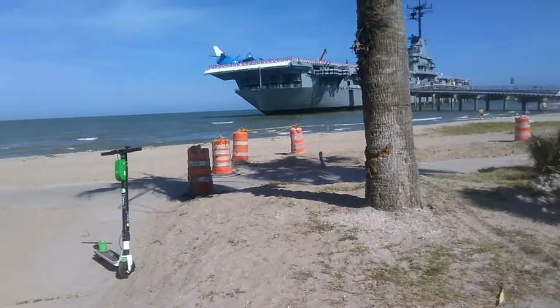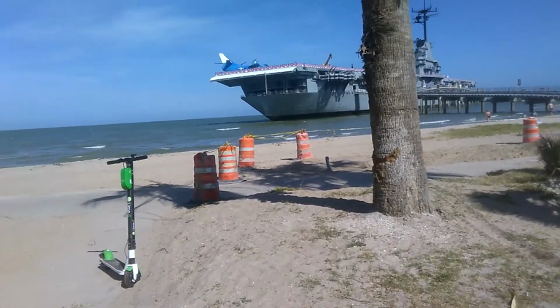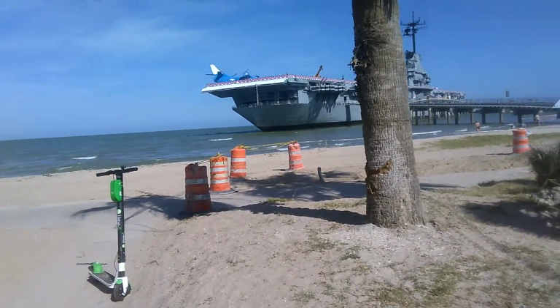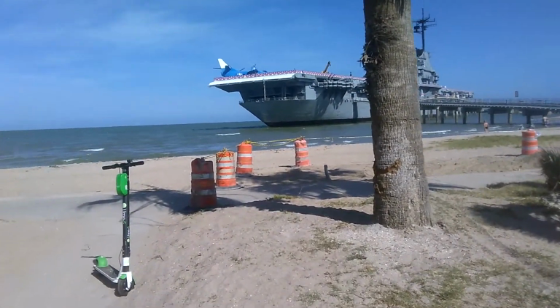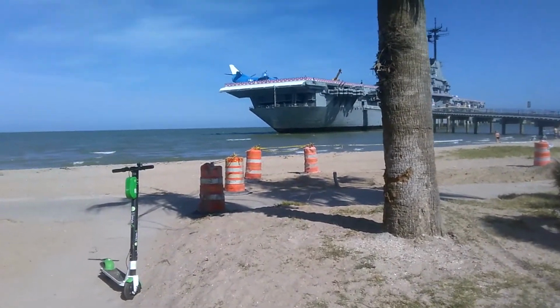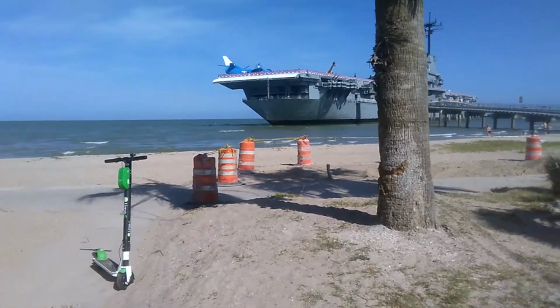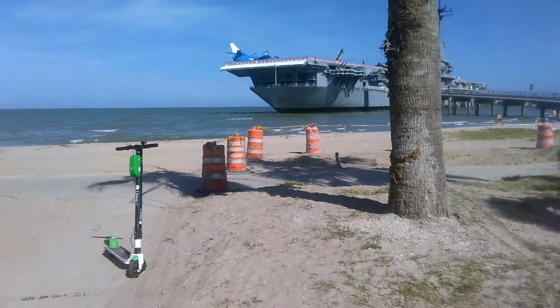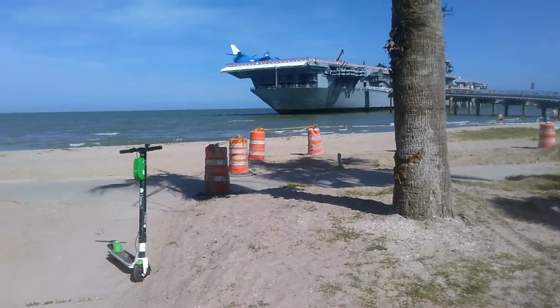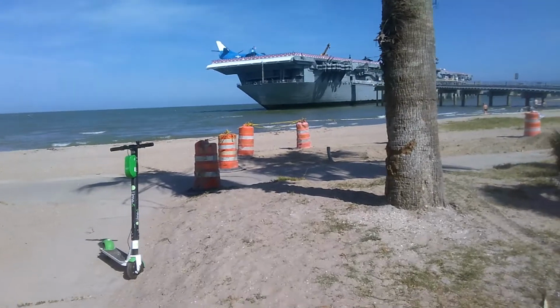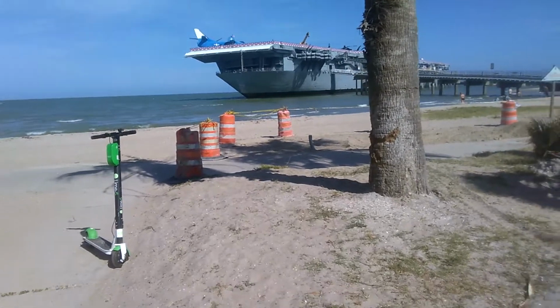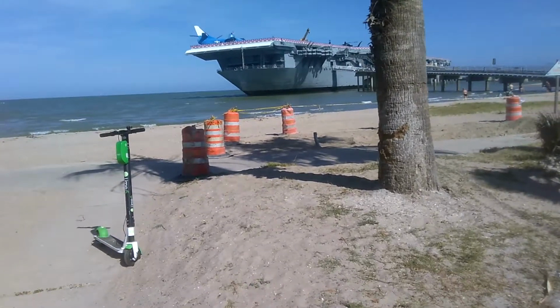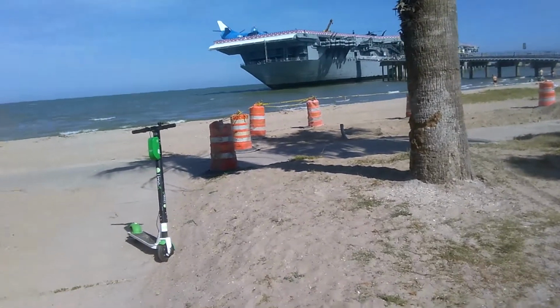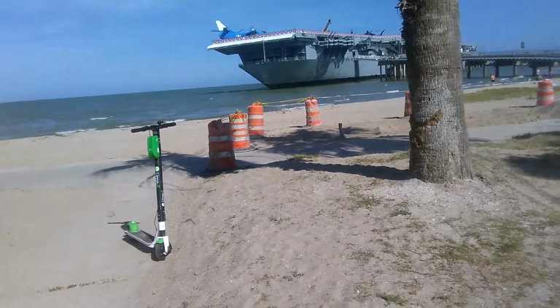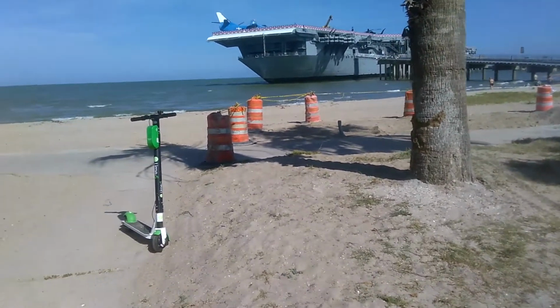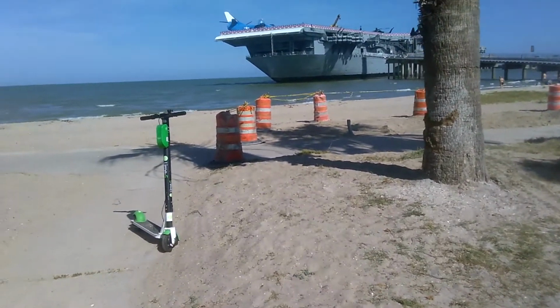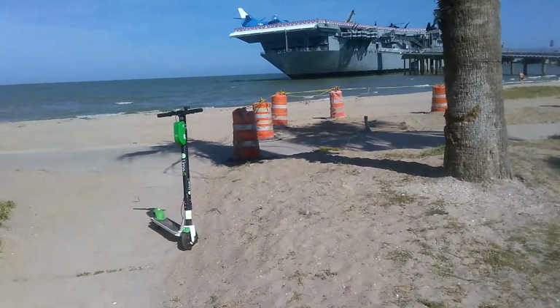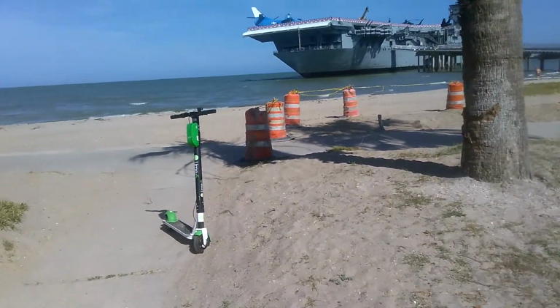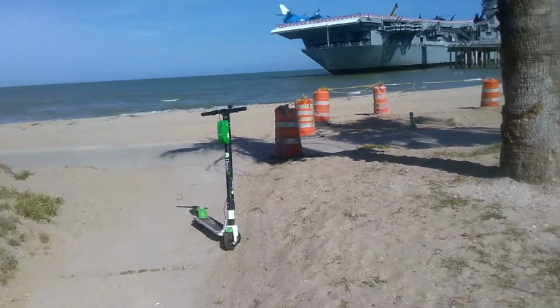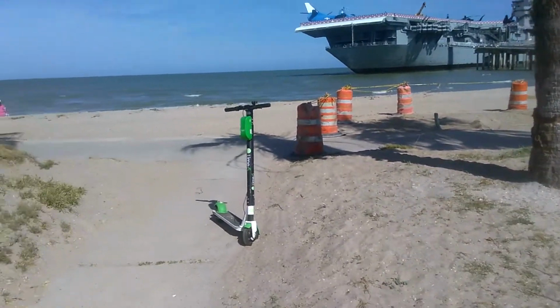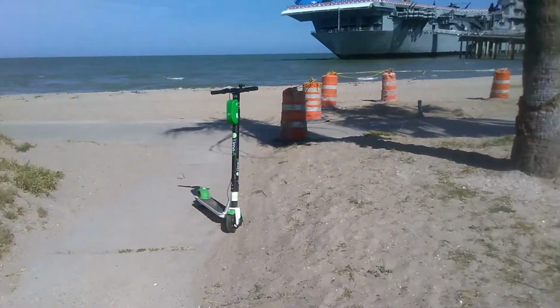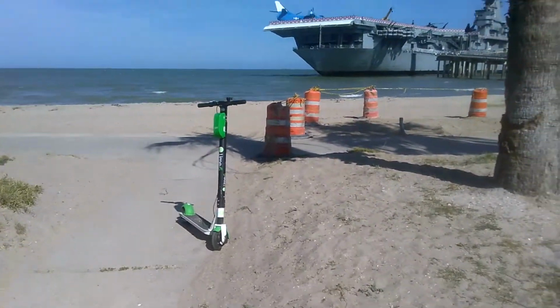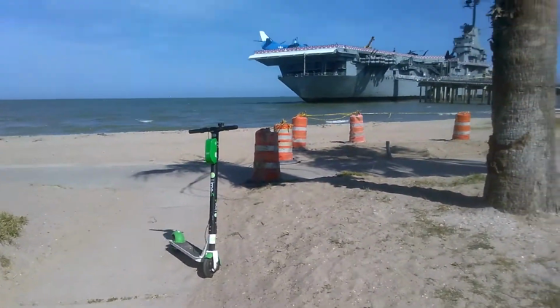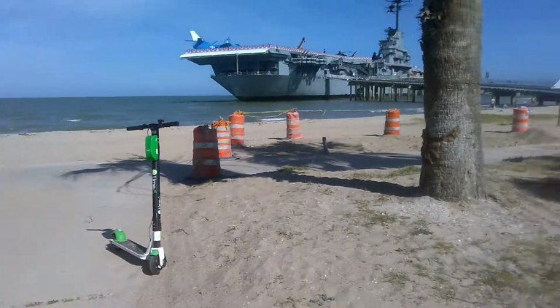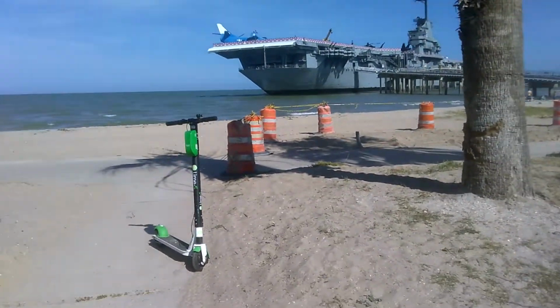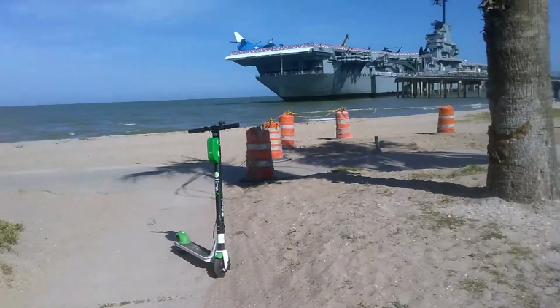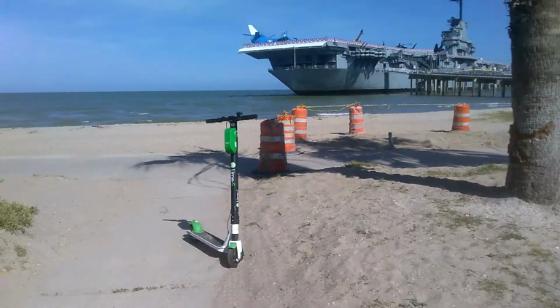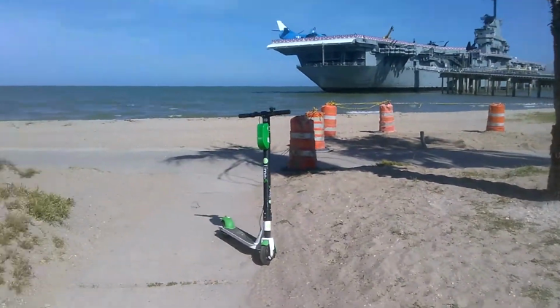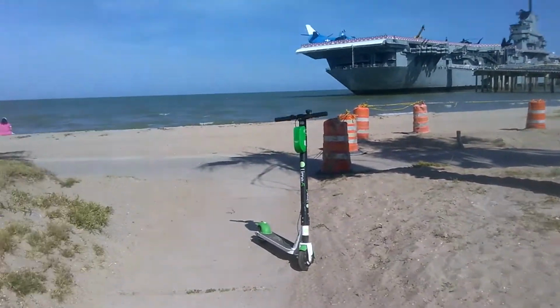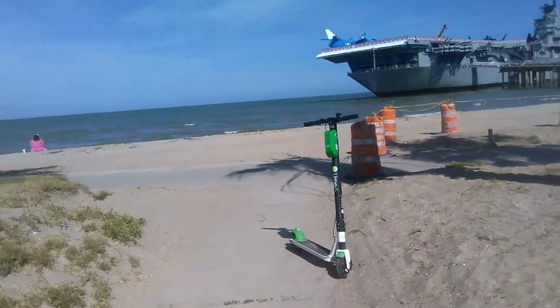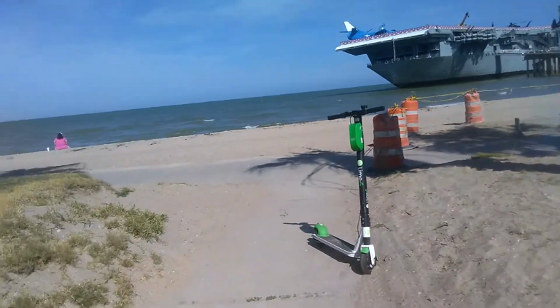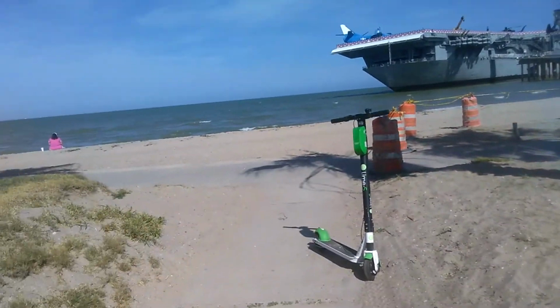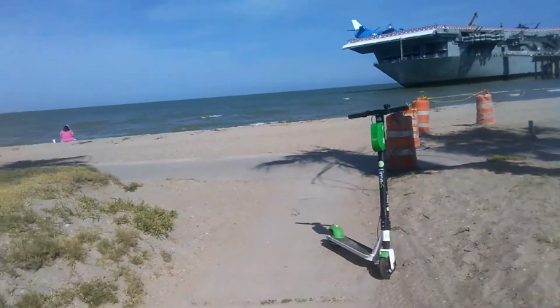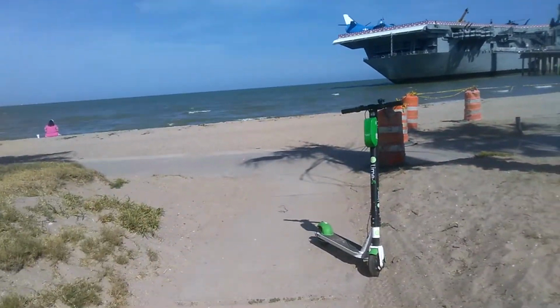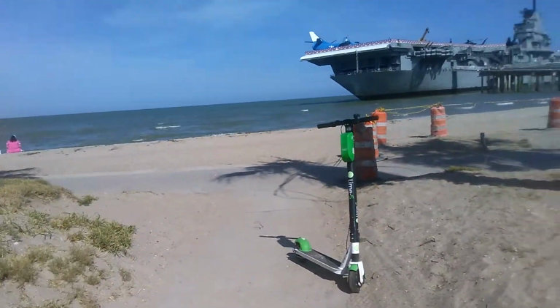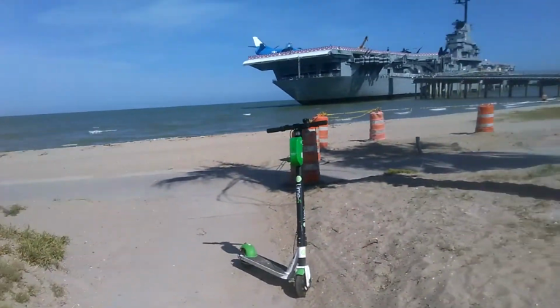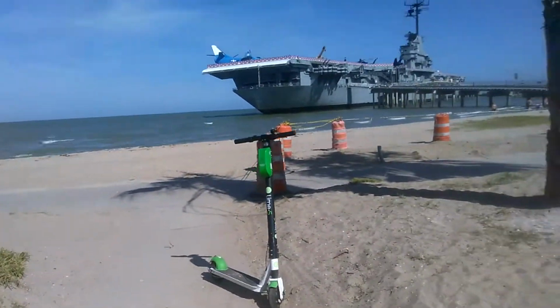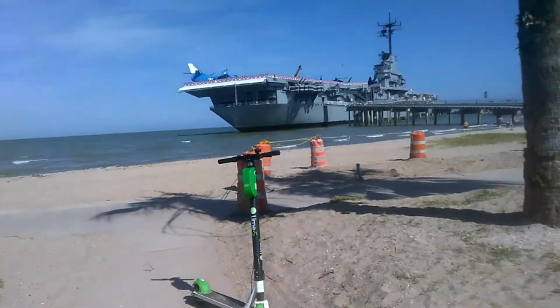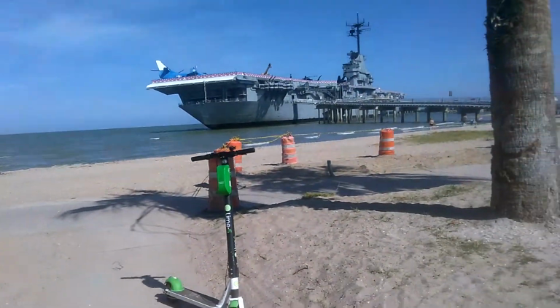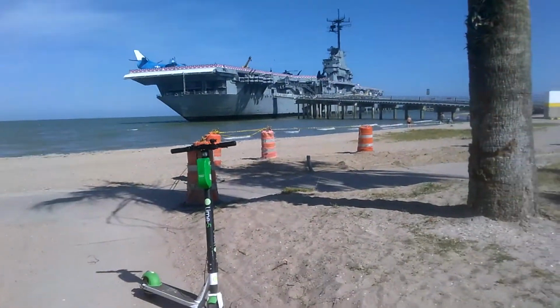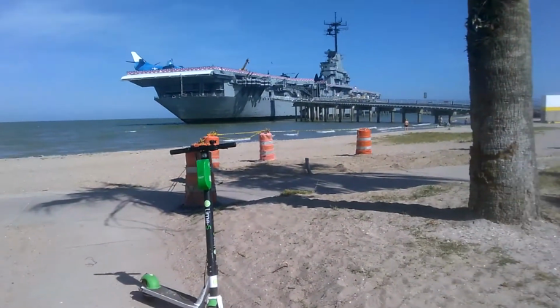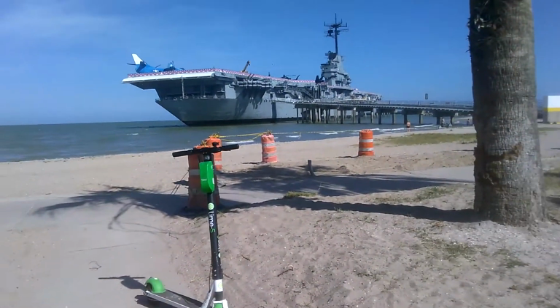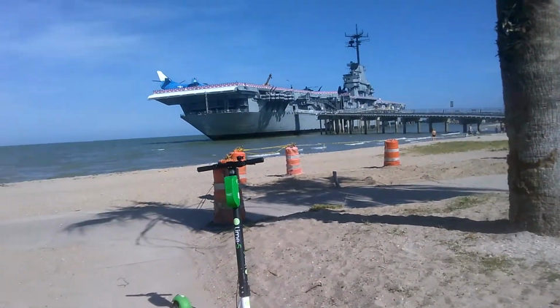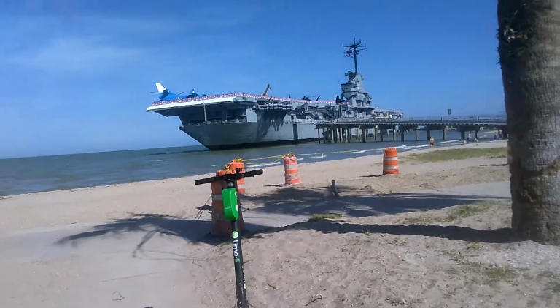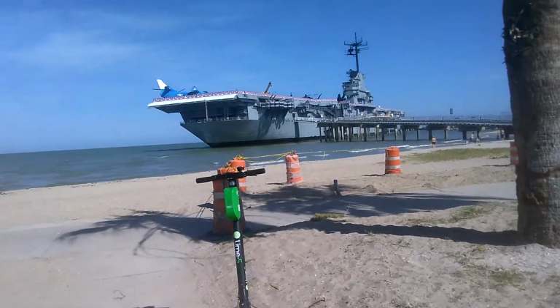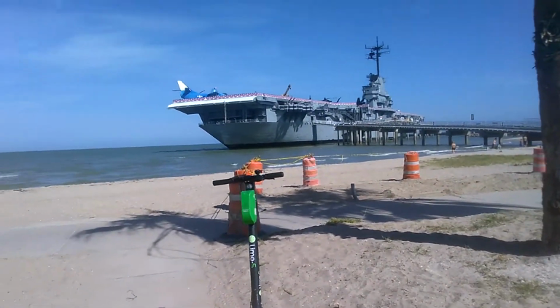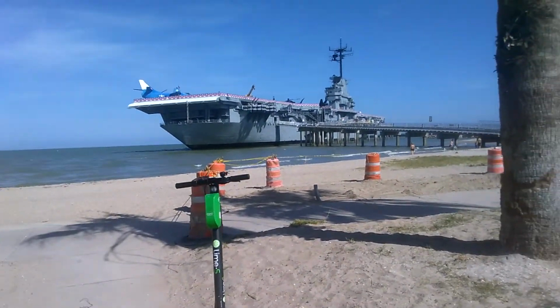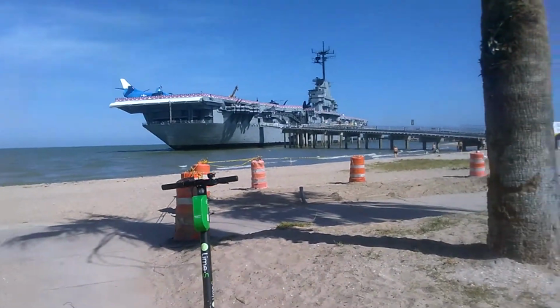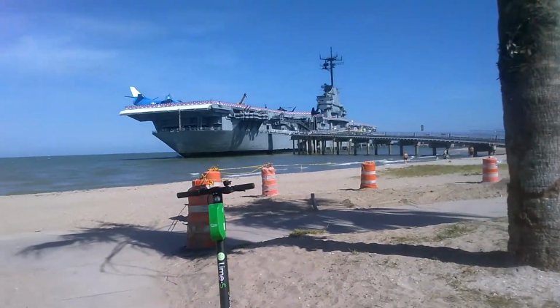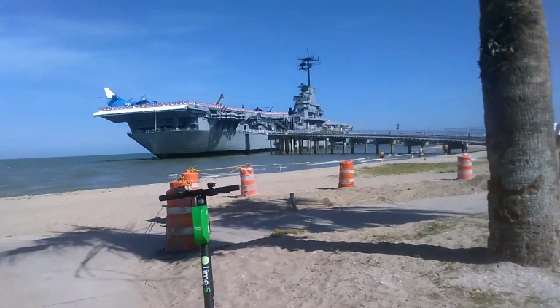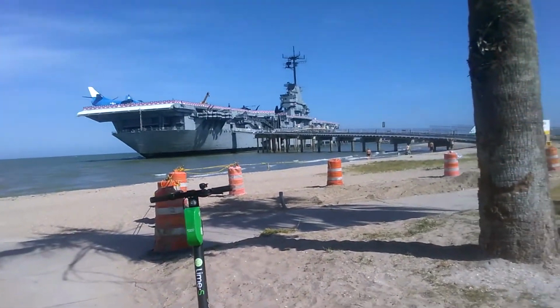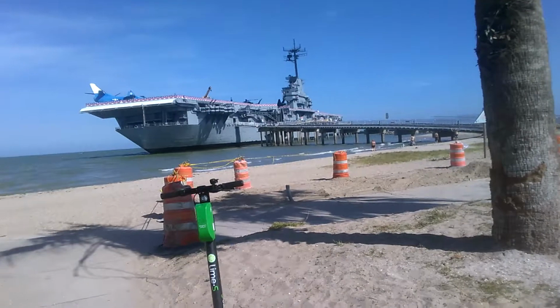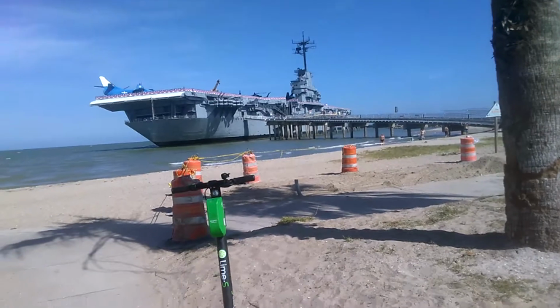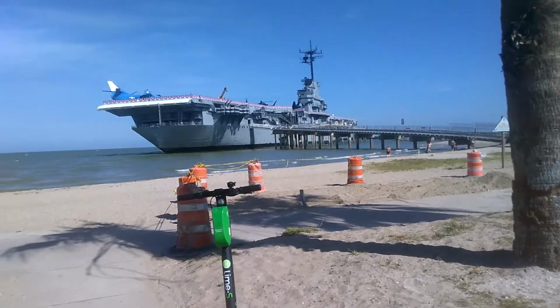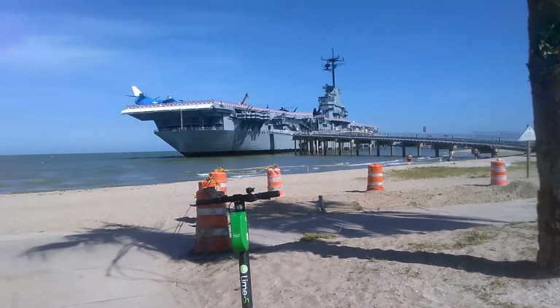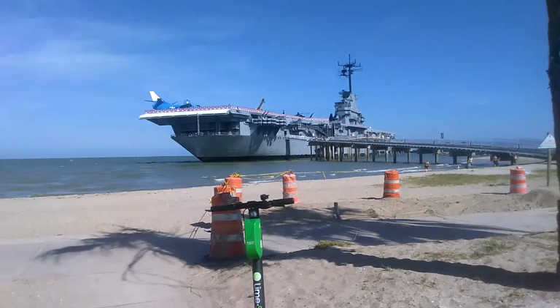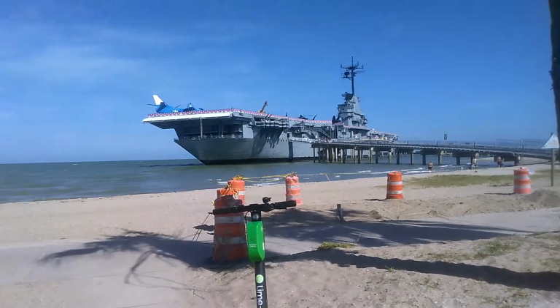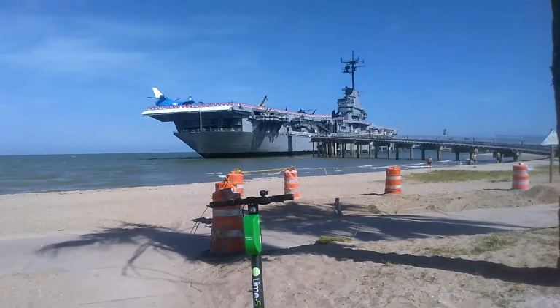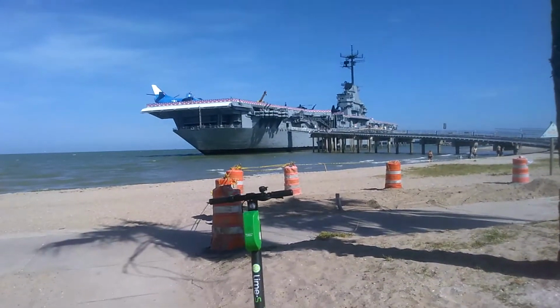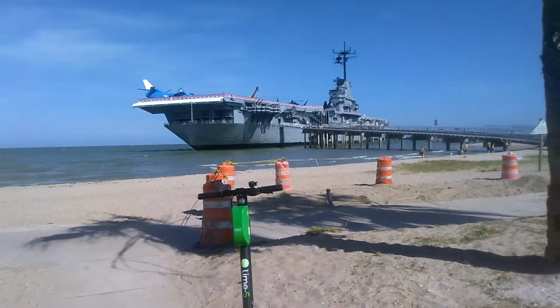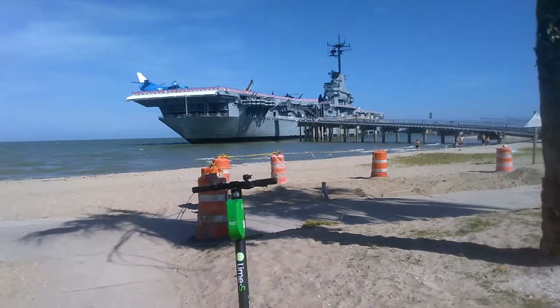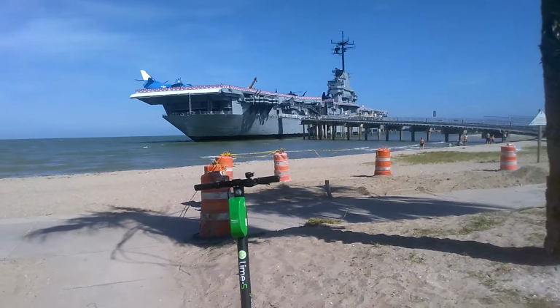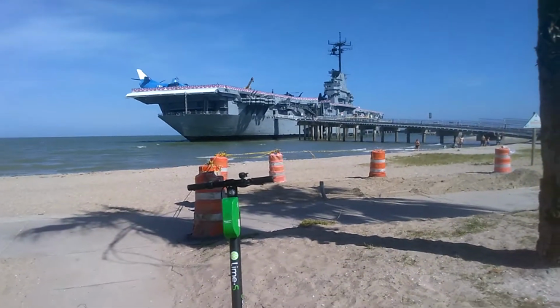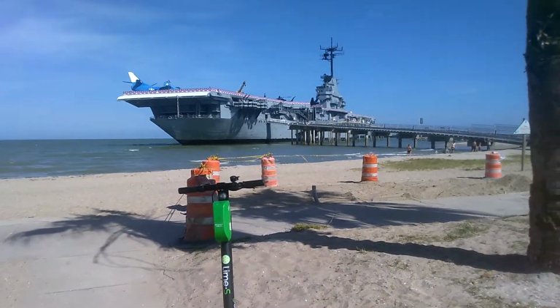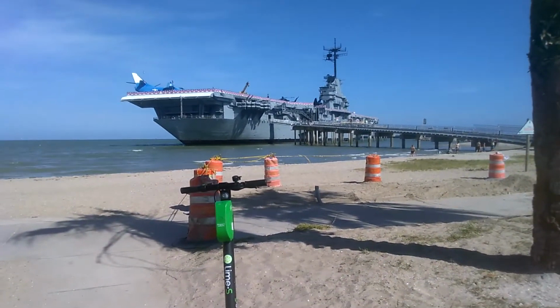This is the USS Lexington here in North Beach, Corpus Christi, Texas.